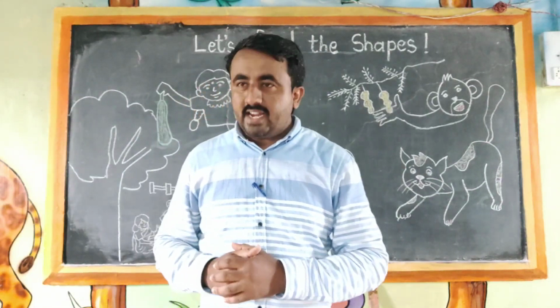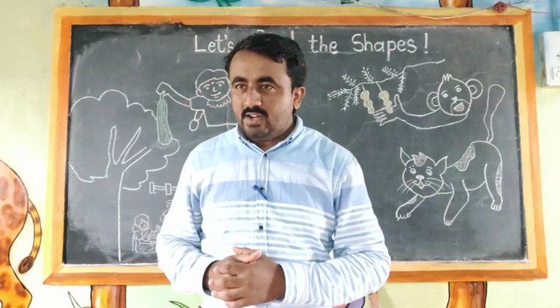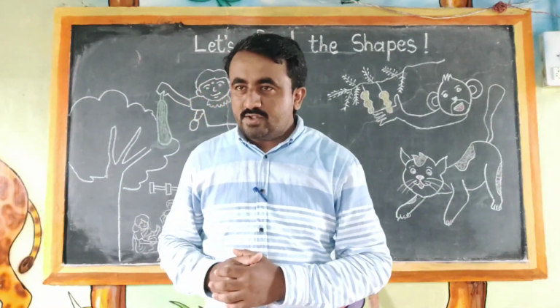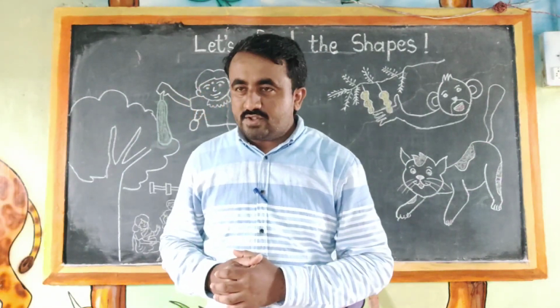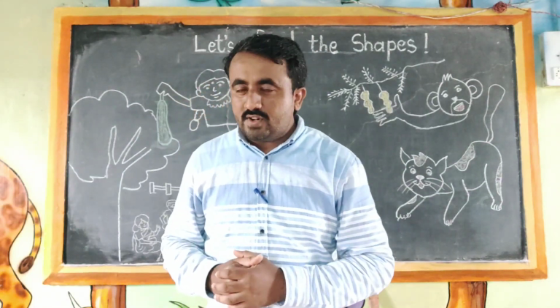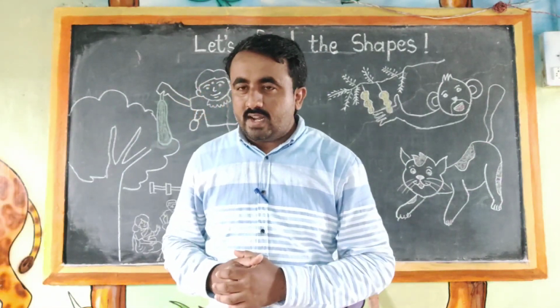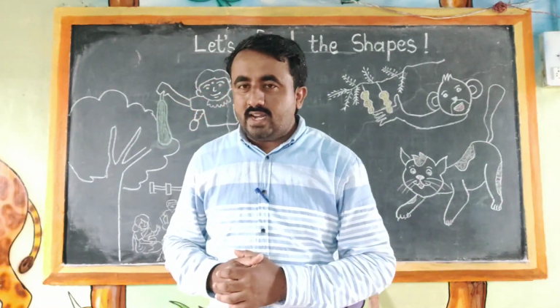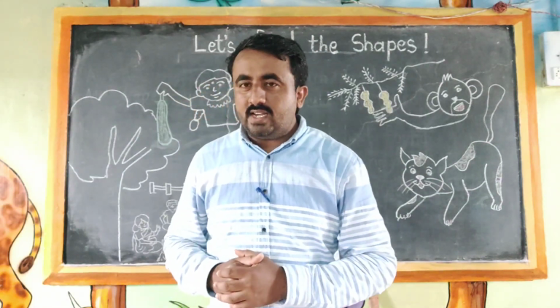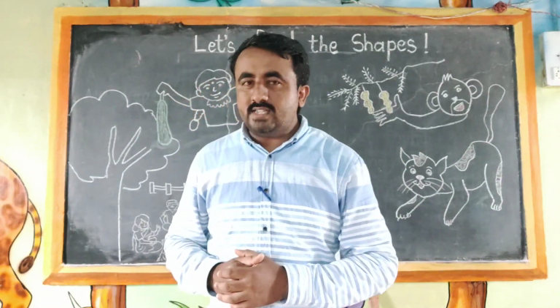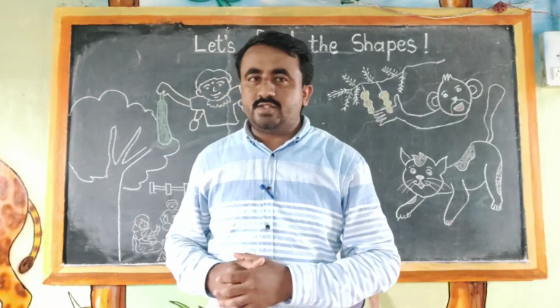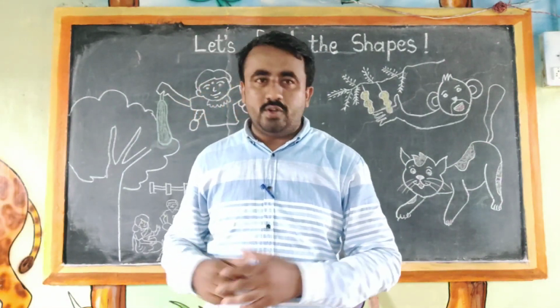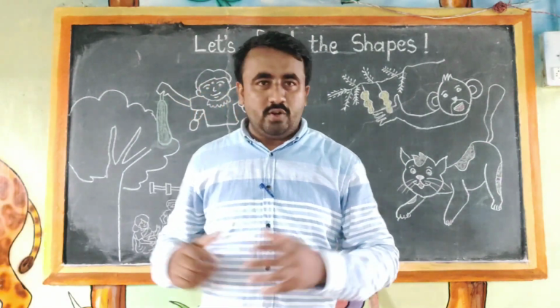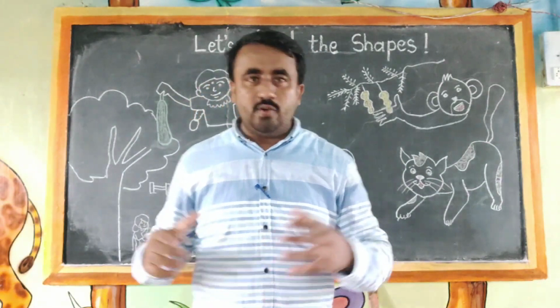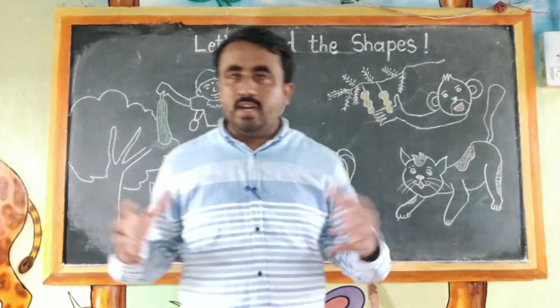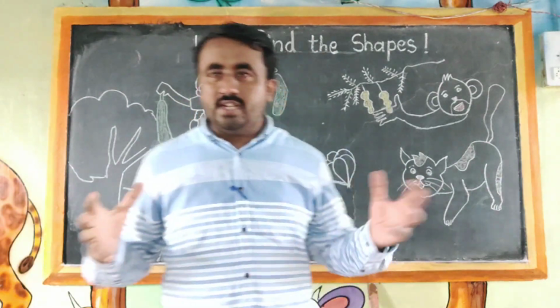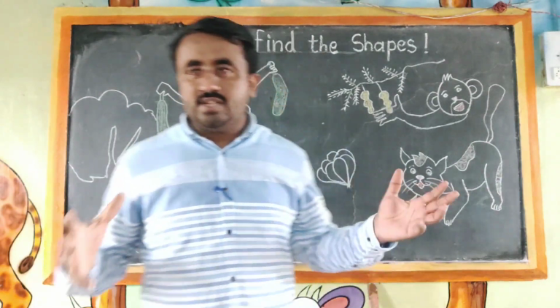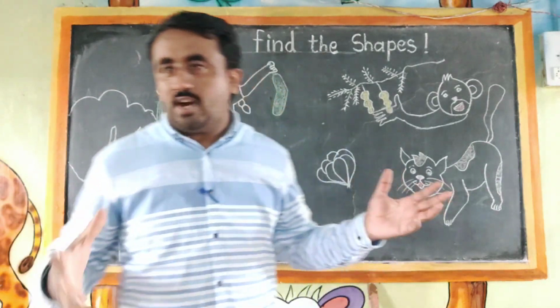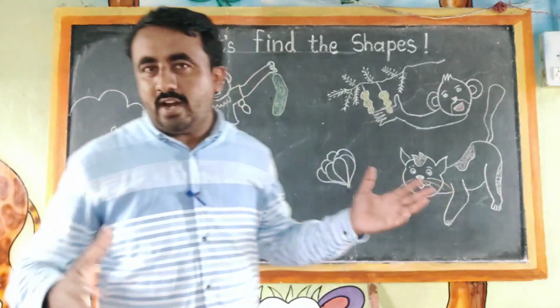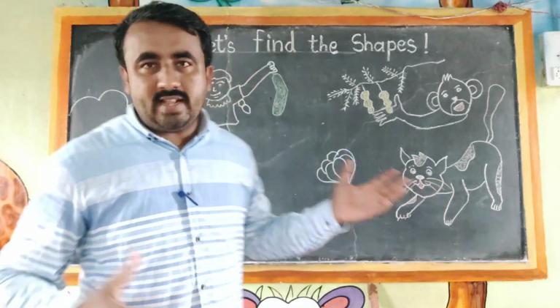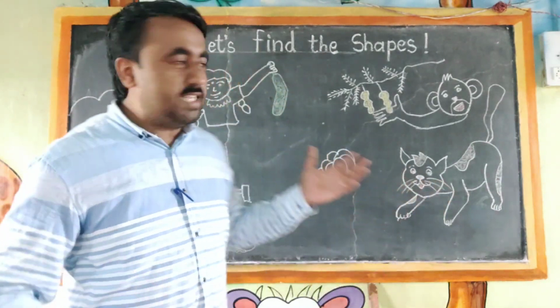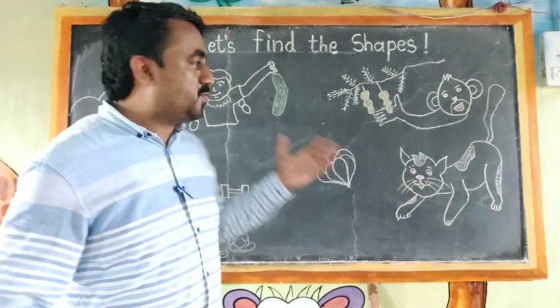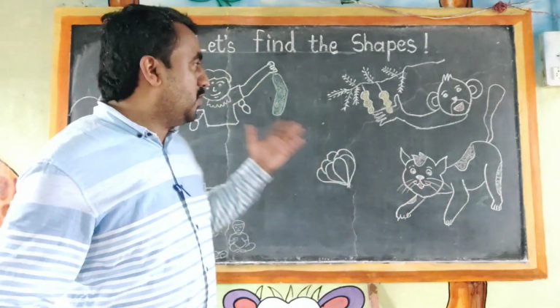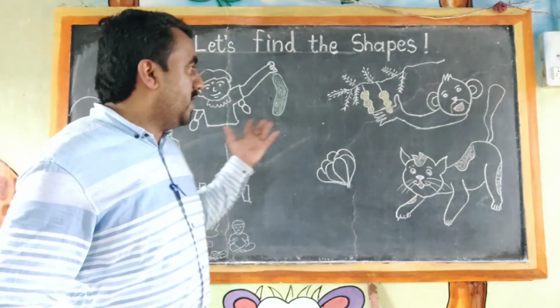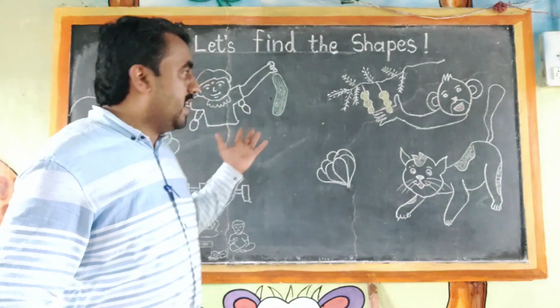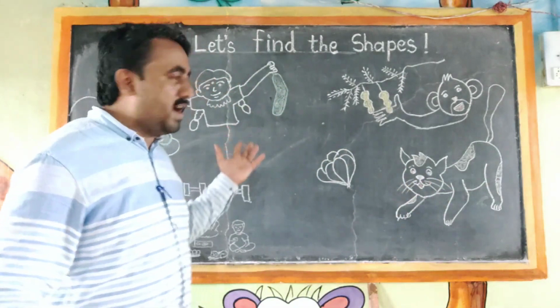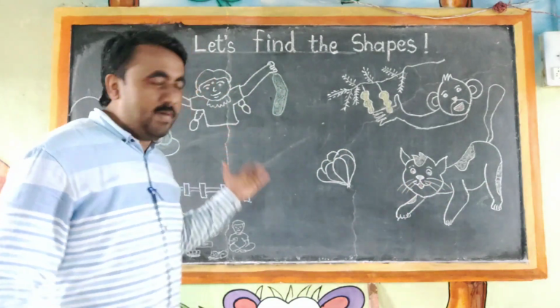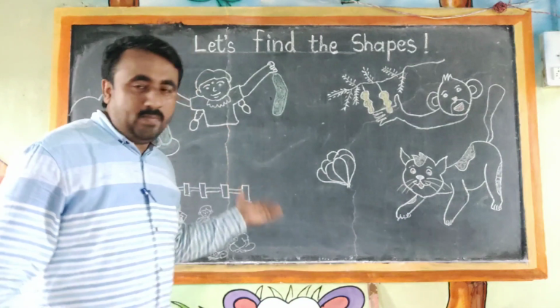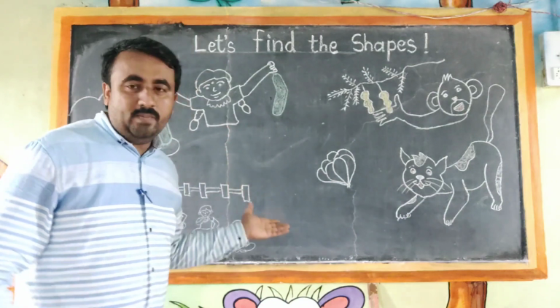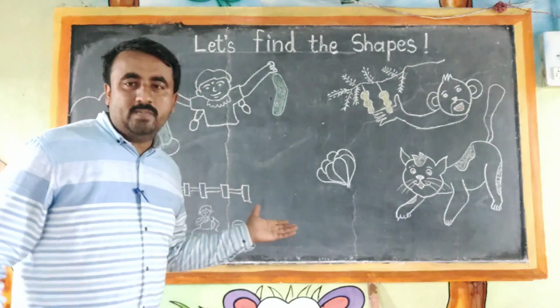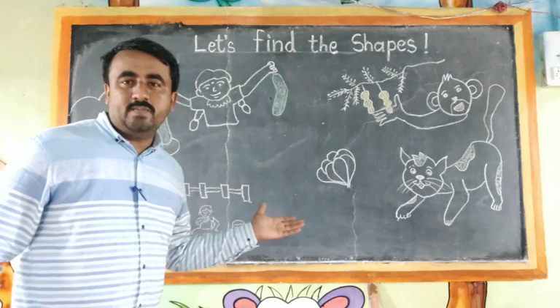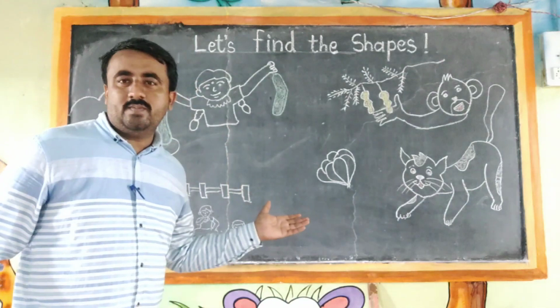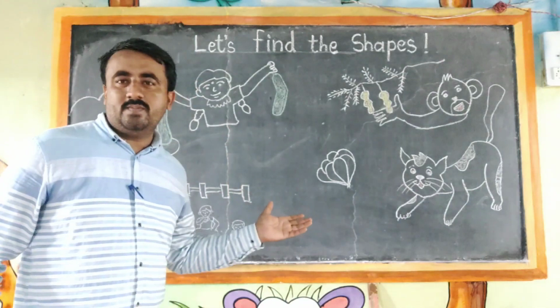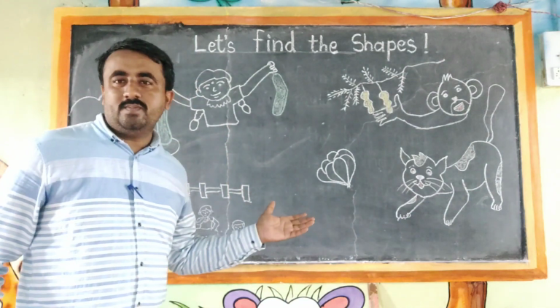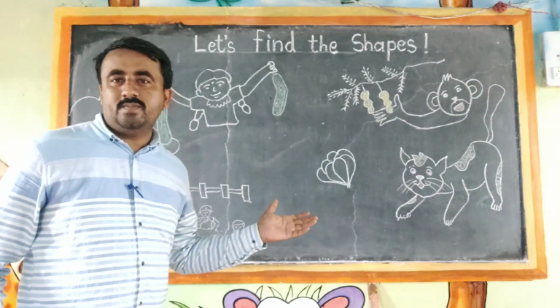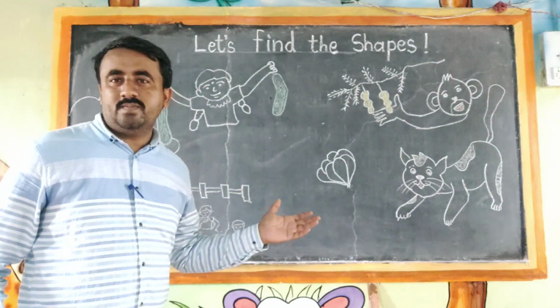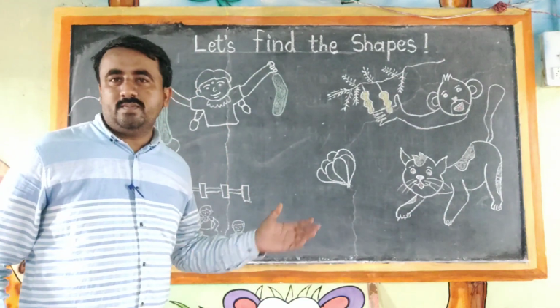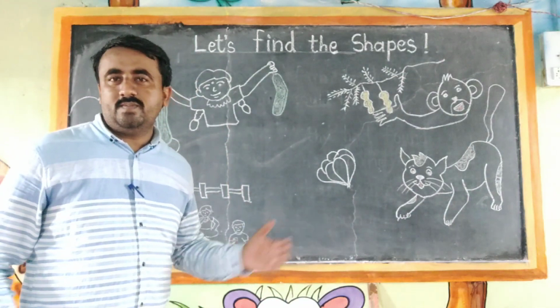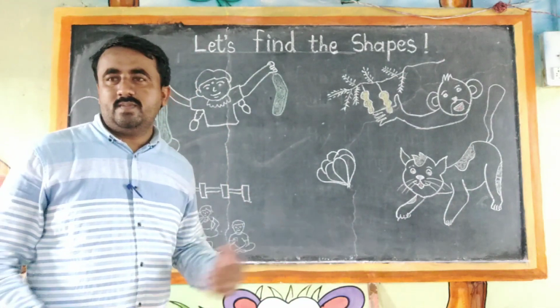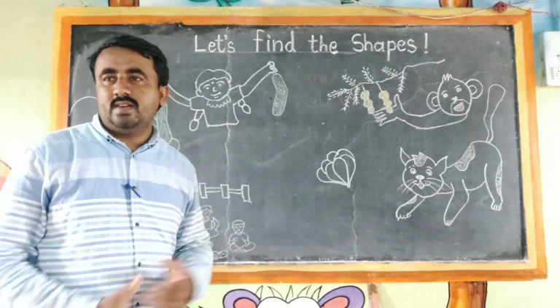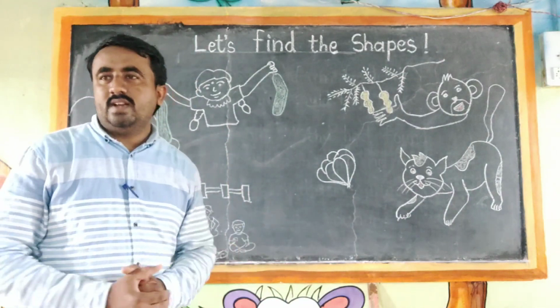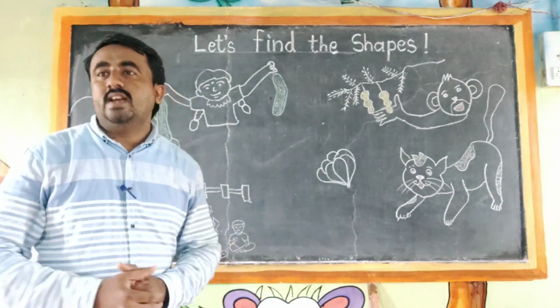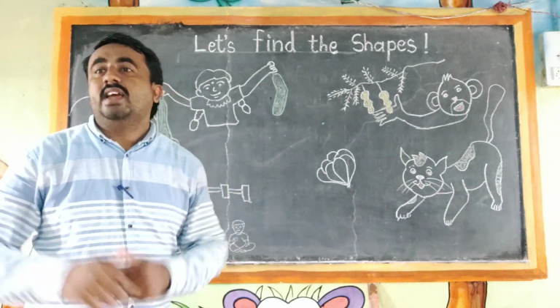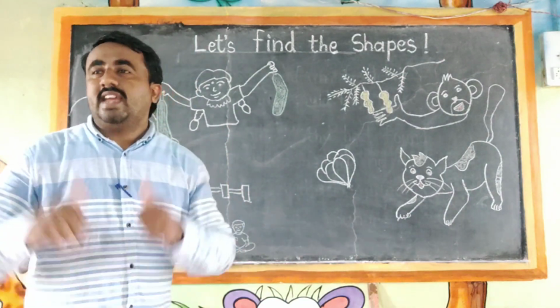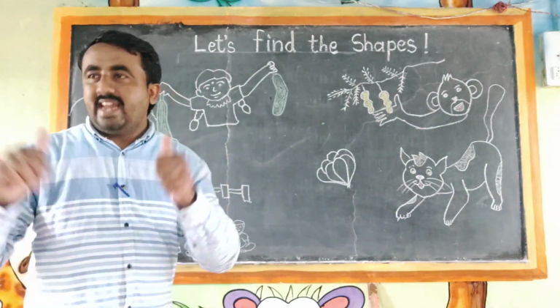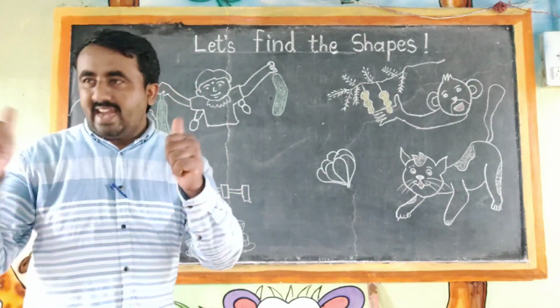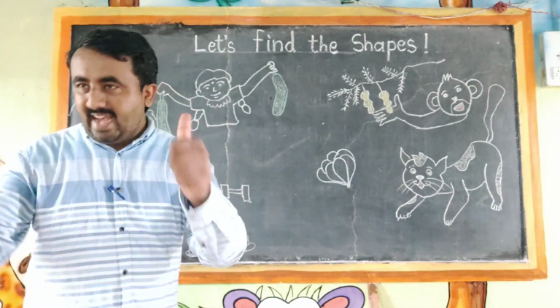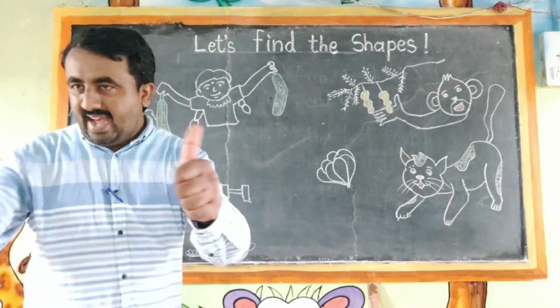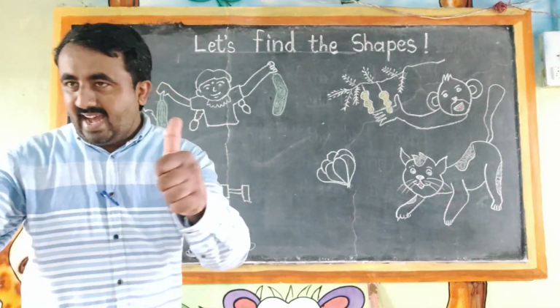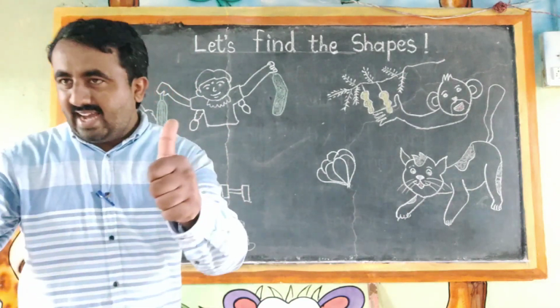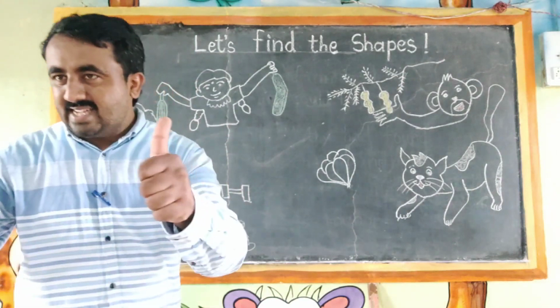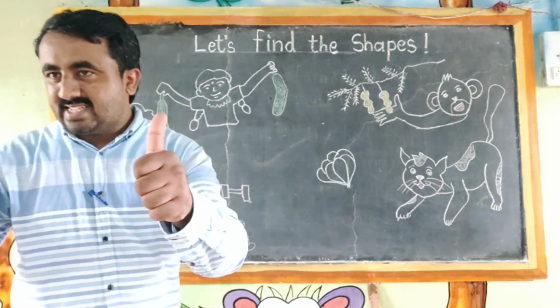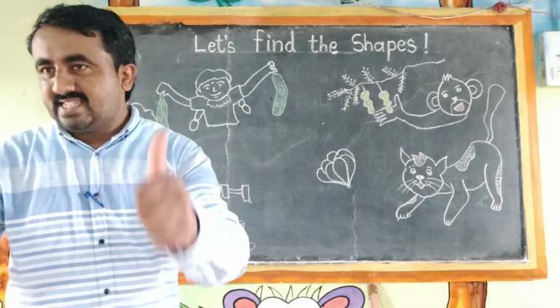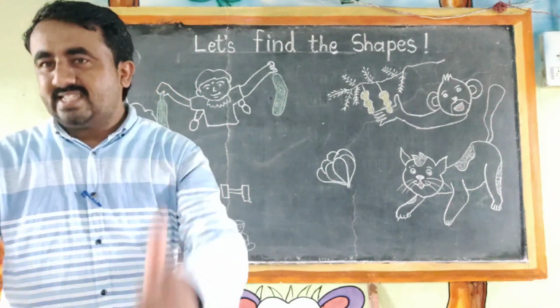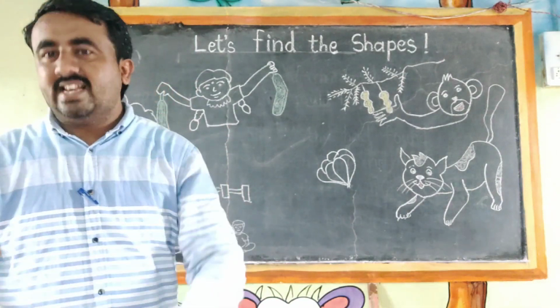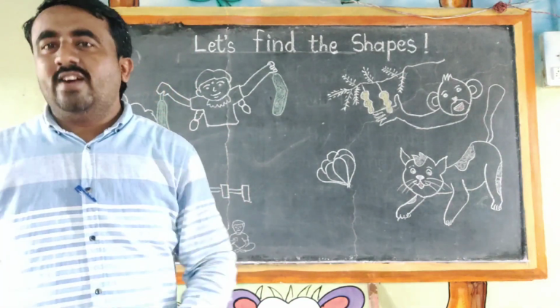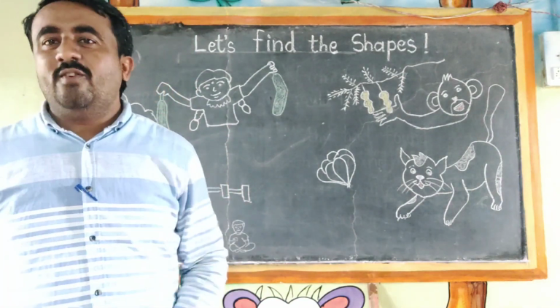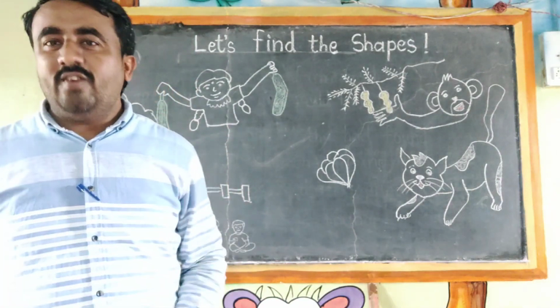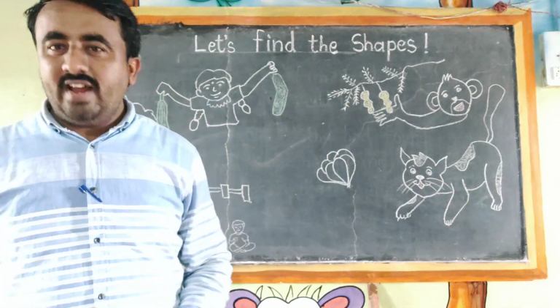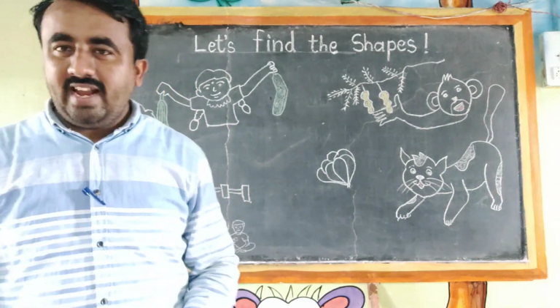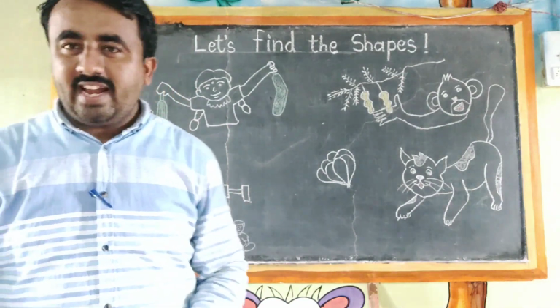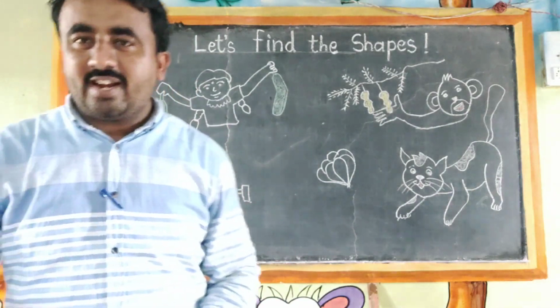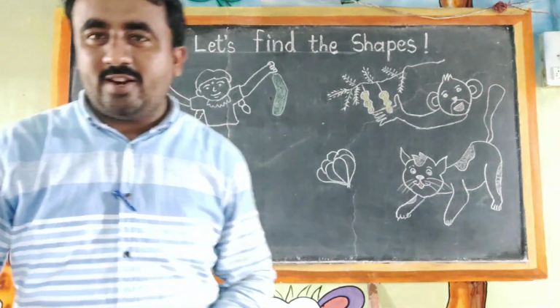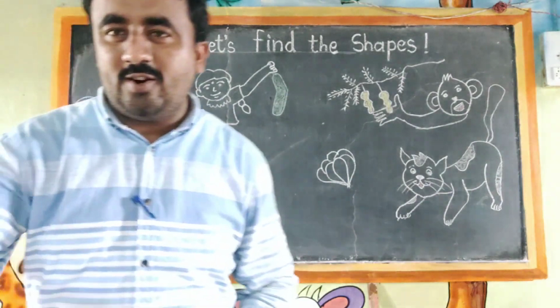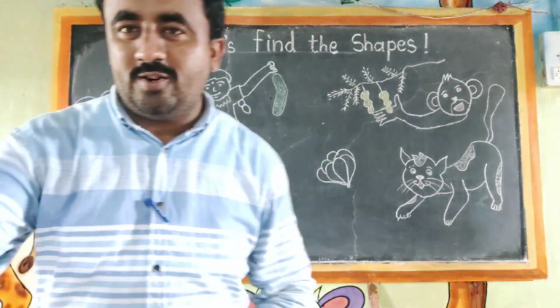Thank you students! Did you enjoy this poem? Yes. Very good.